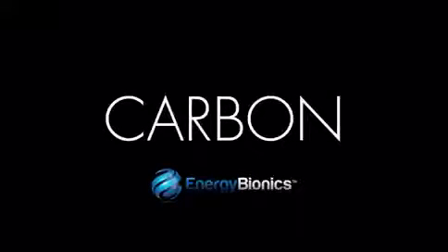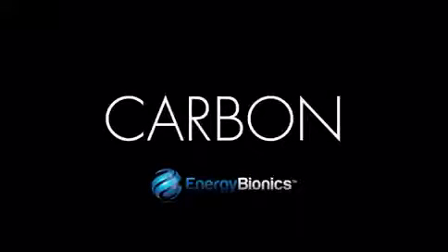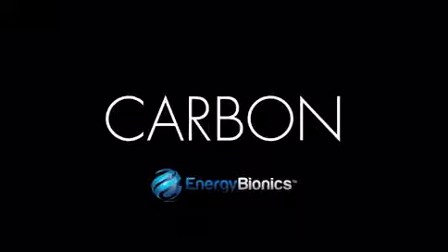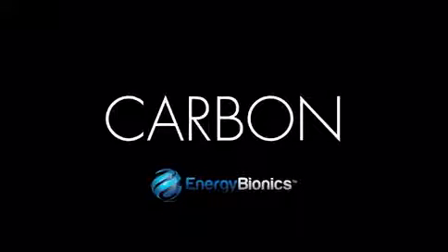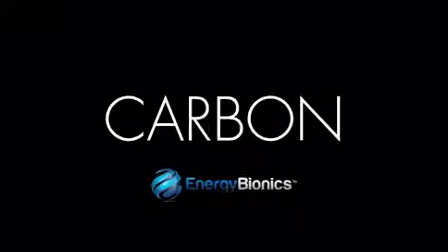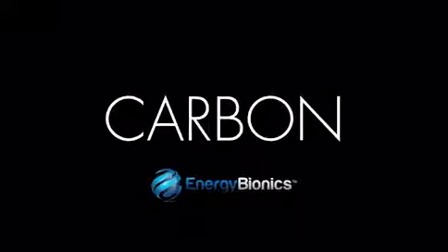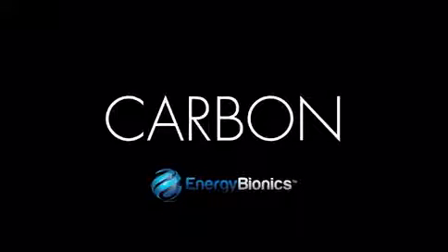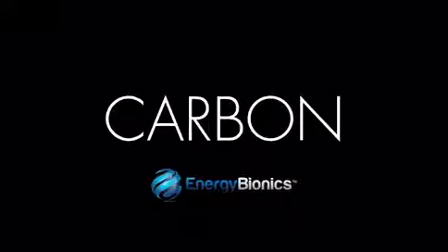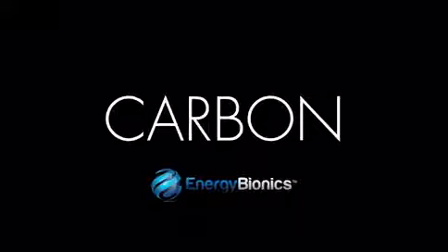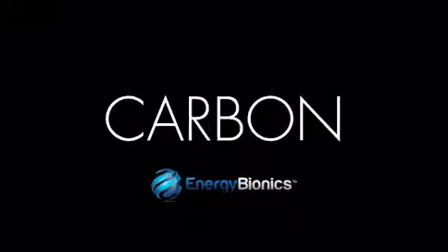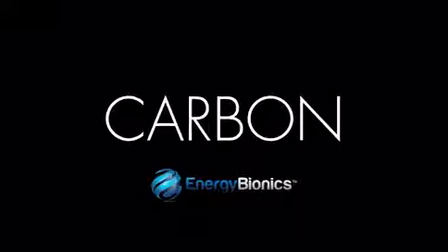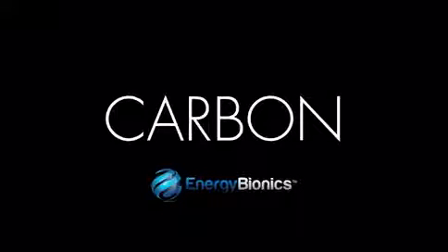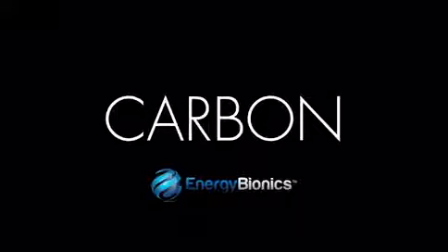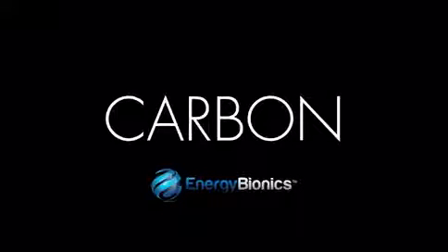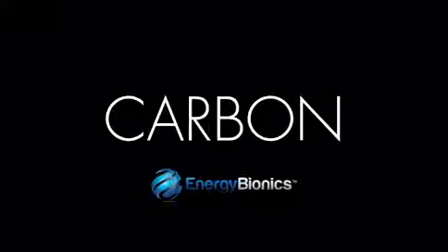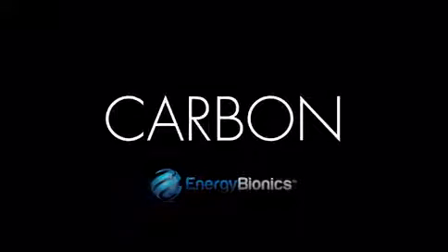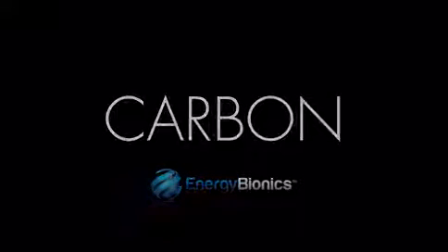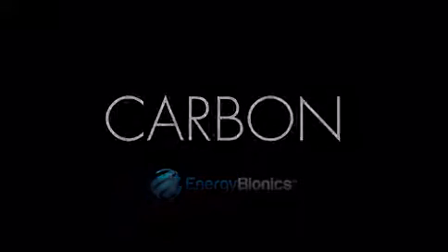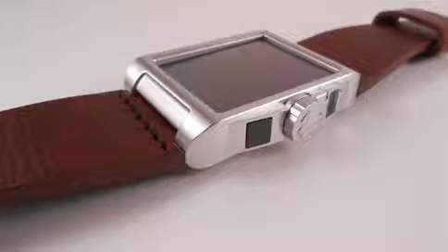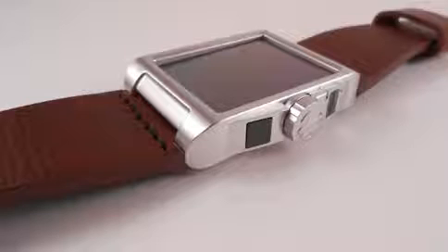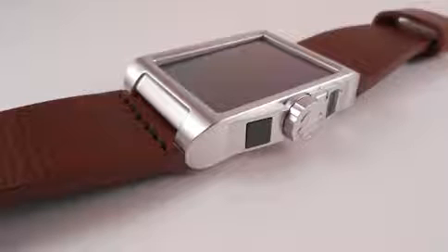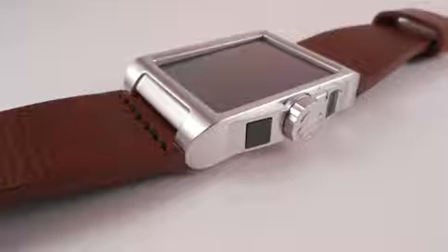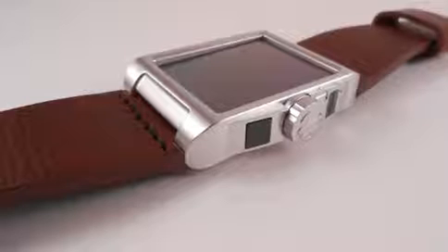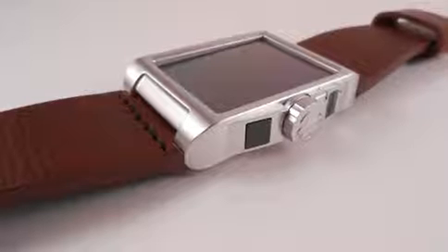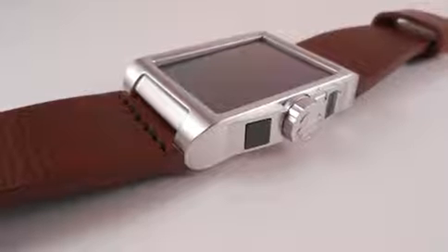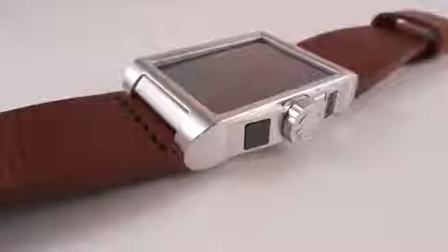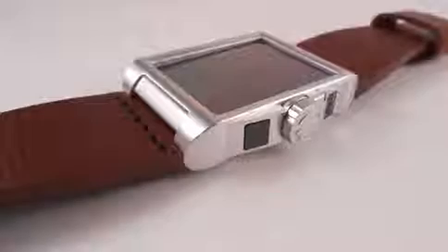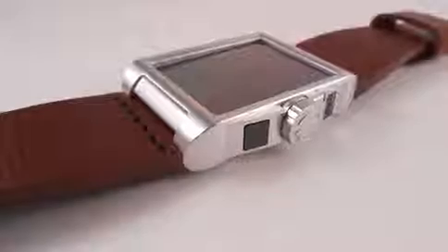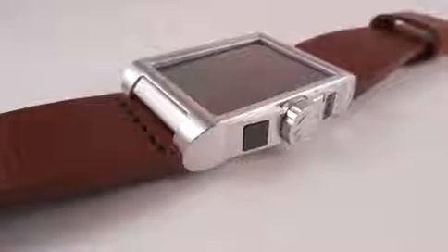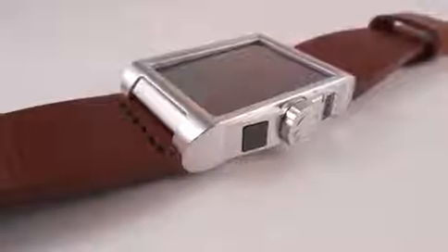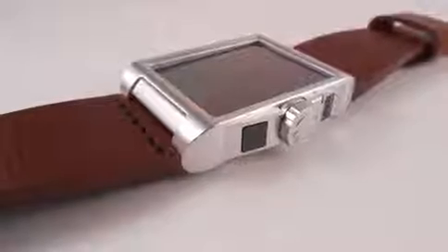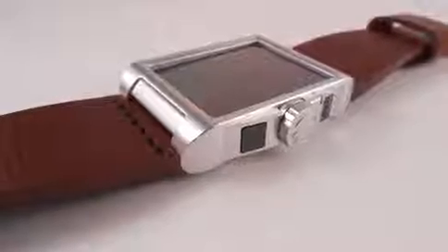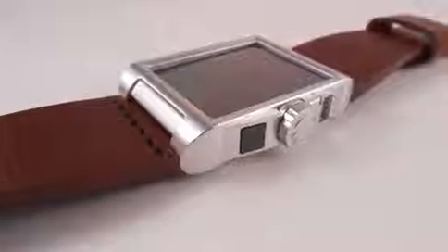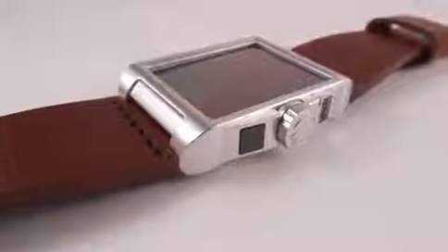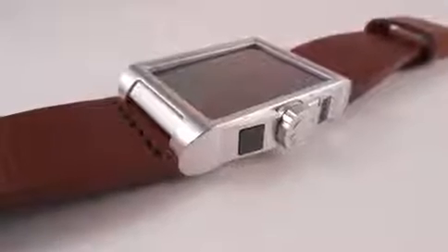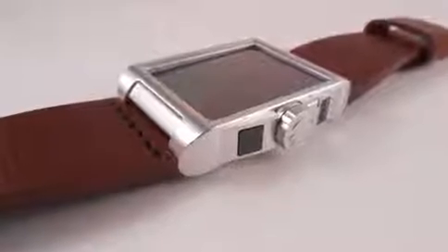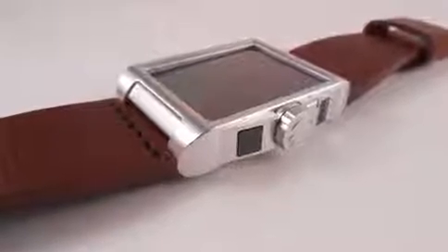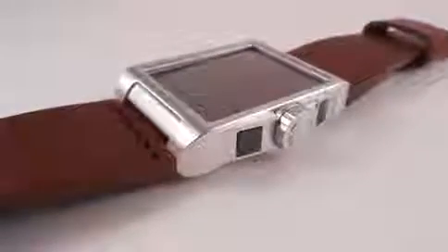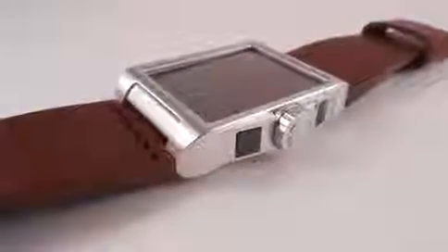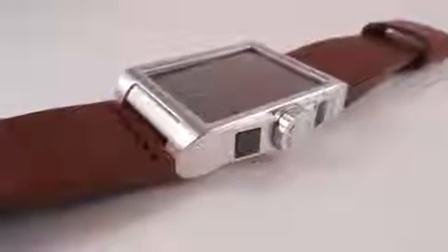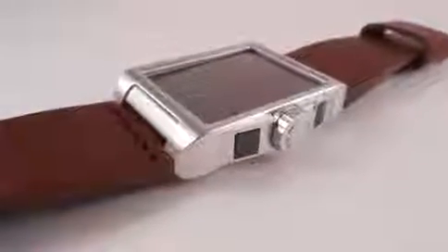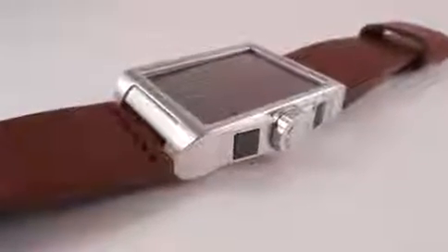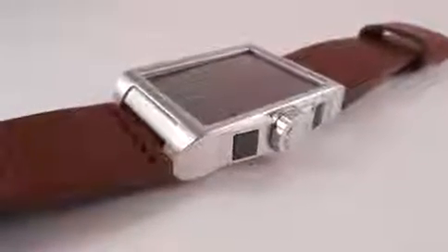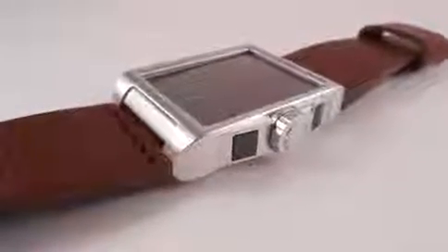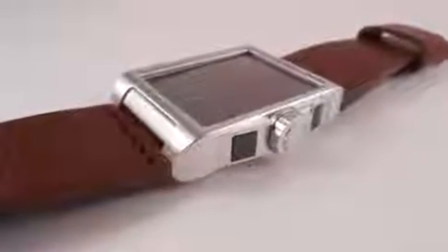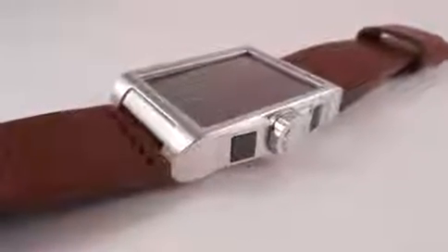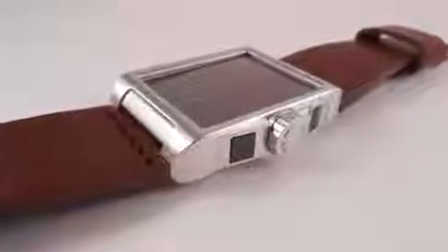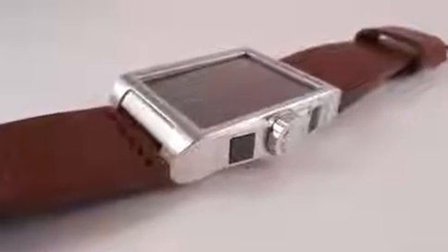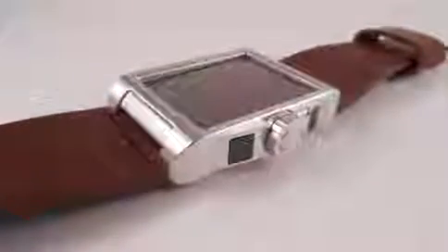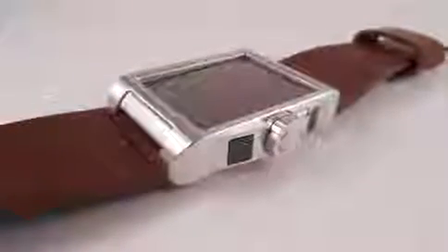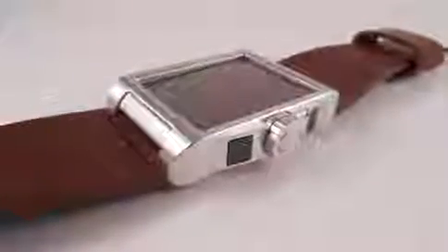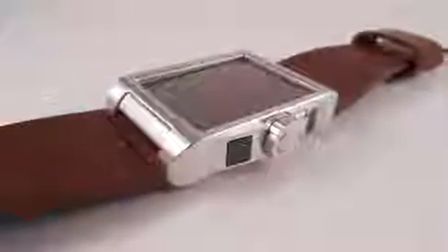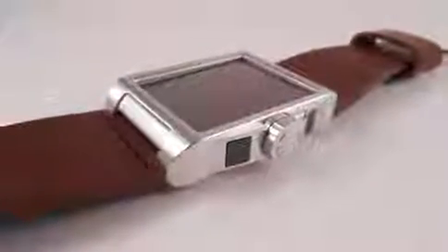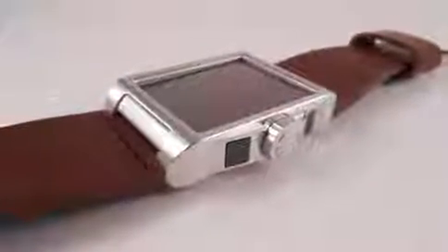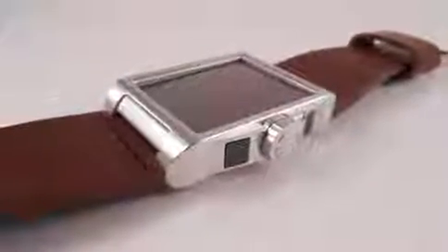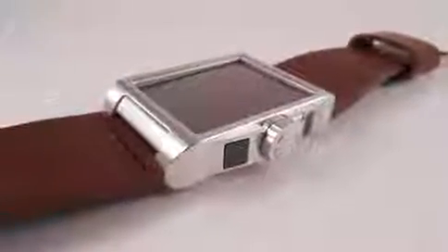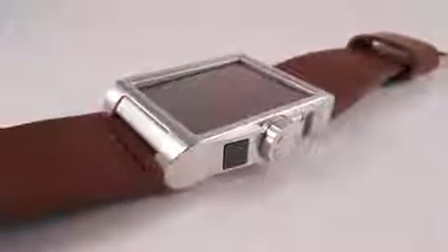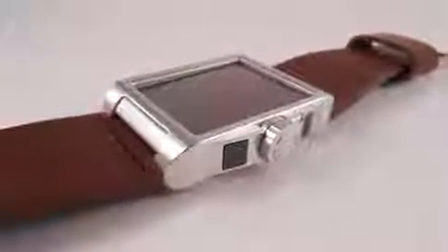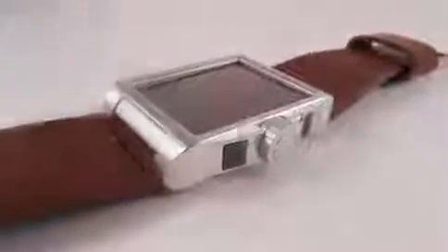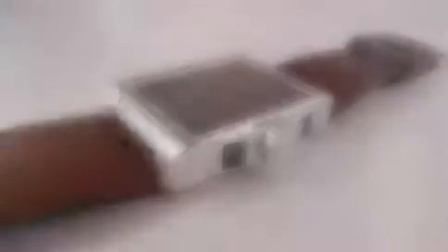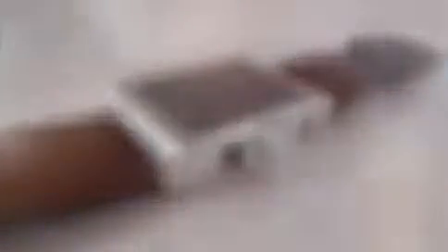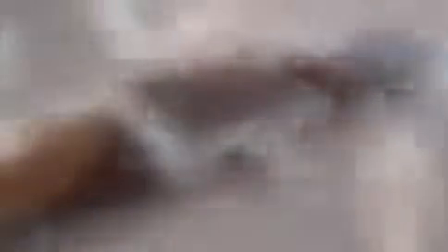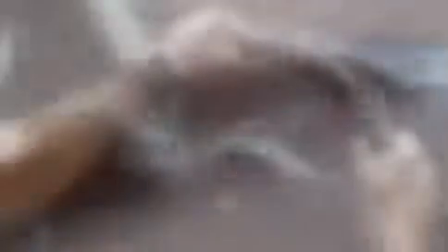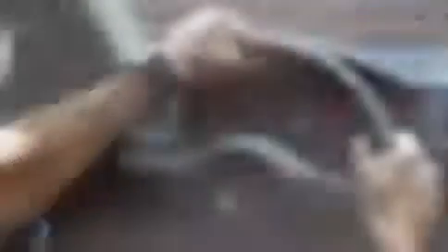Carbon by Energy Bionics is a new wearable solar charger. It gives your smartphone battery a boost when you need it the most.